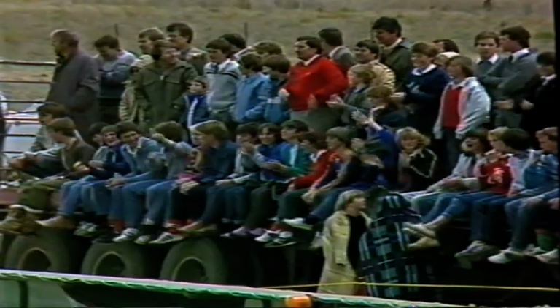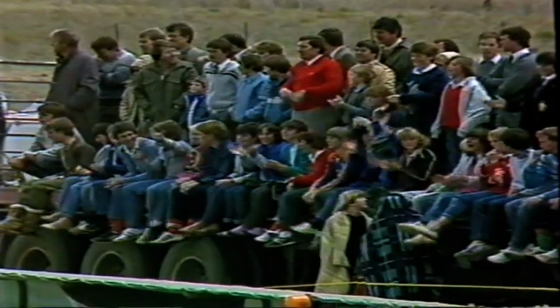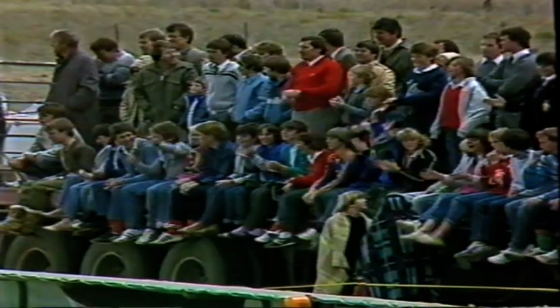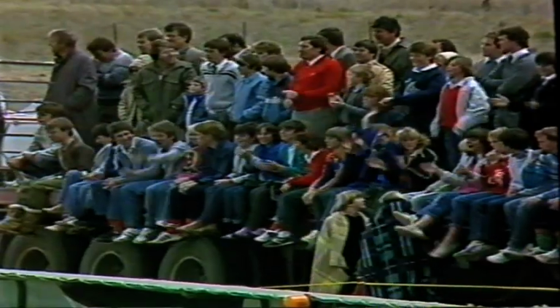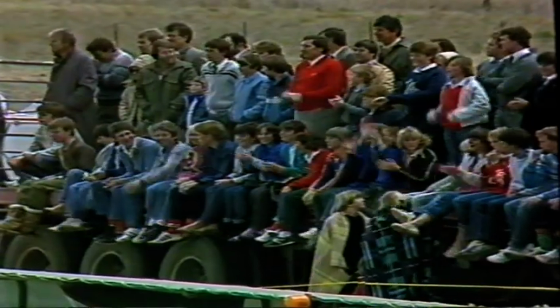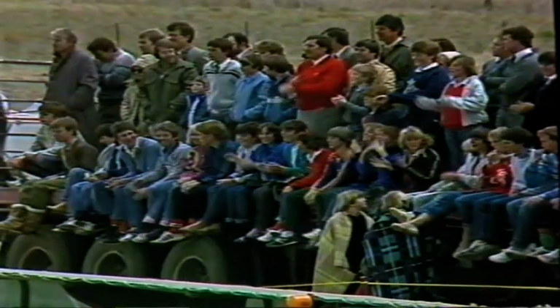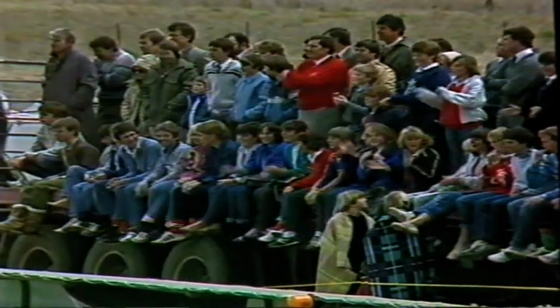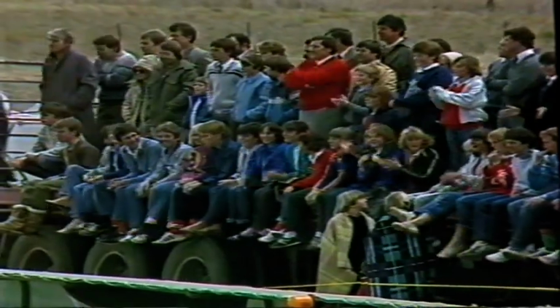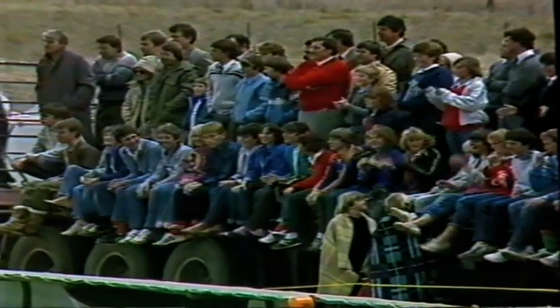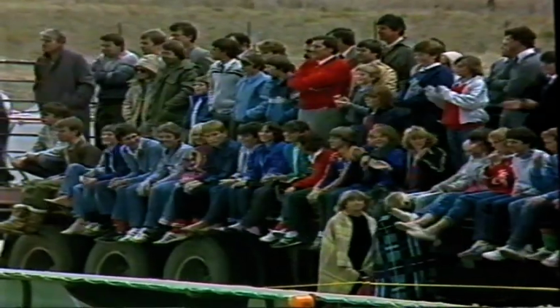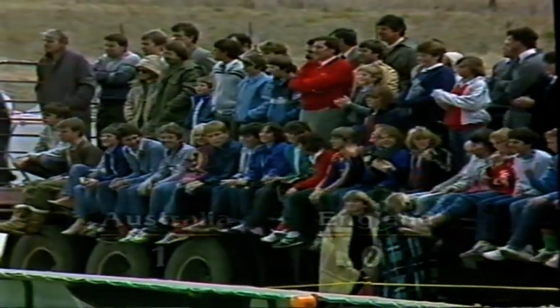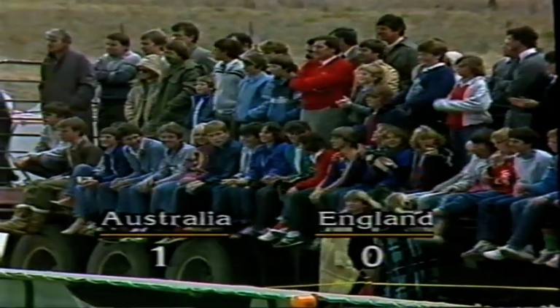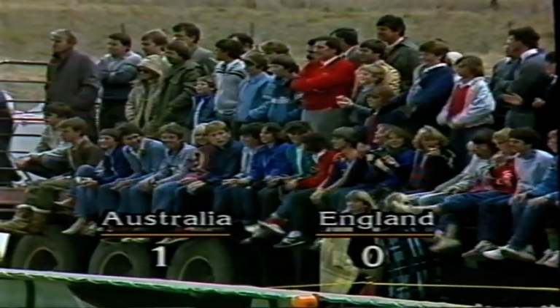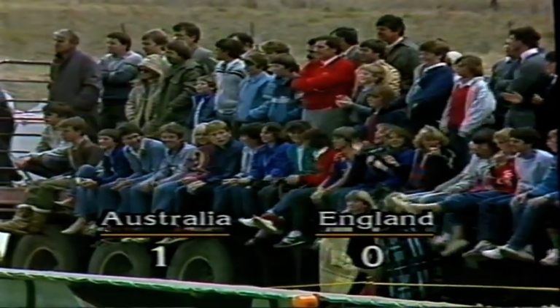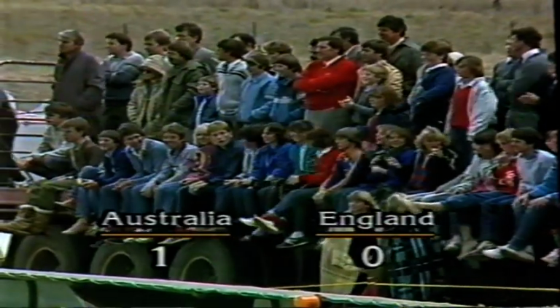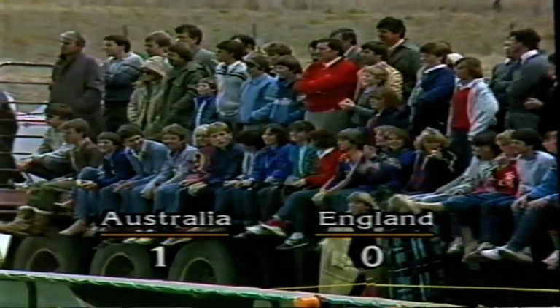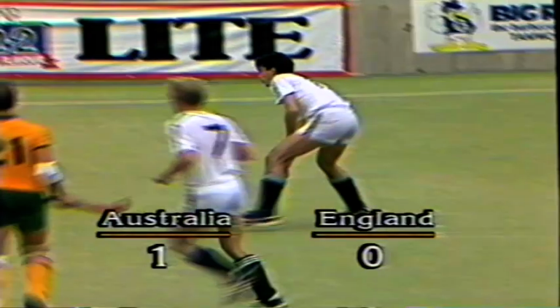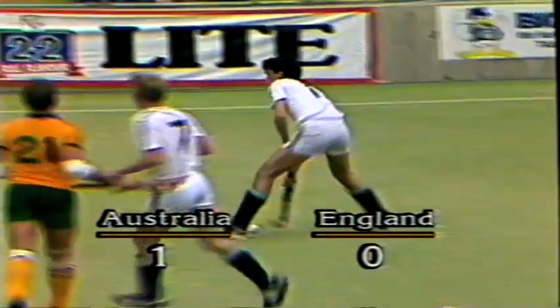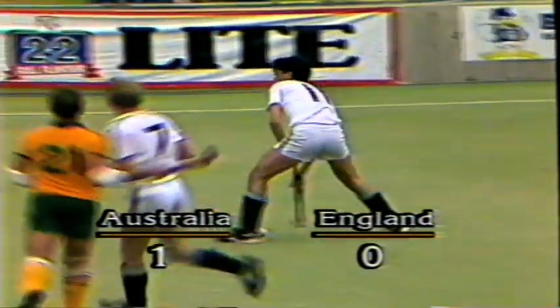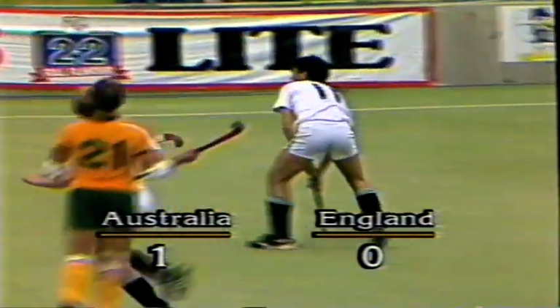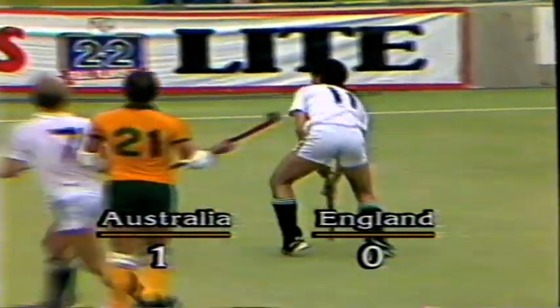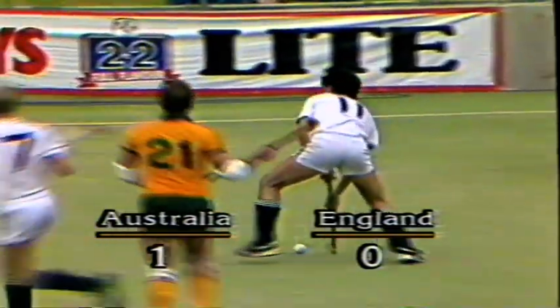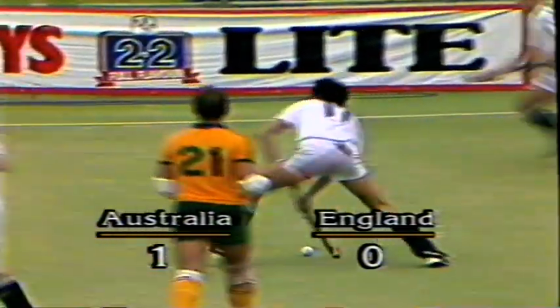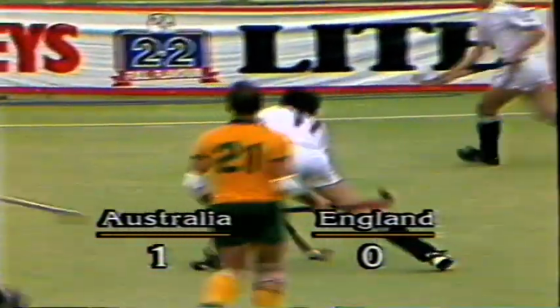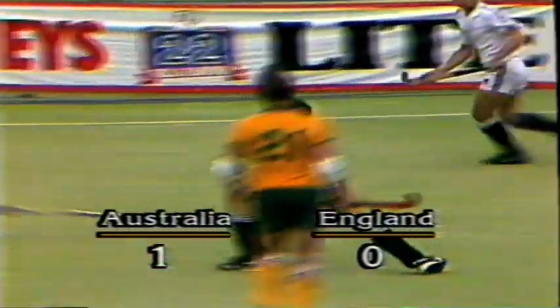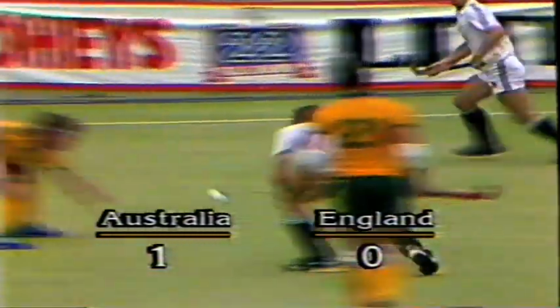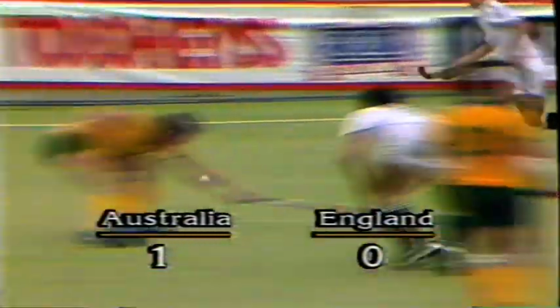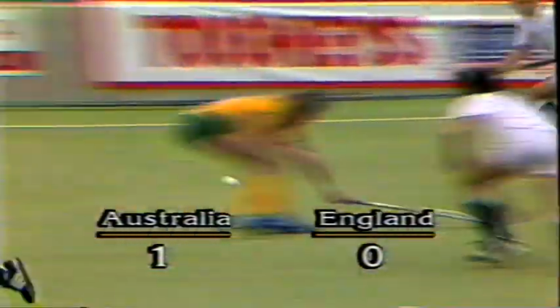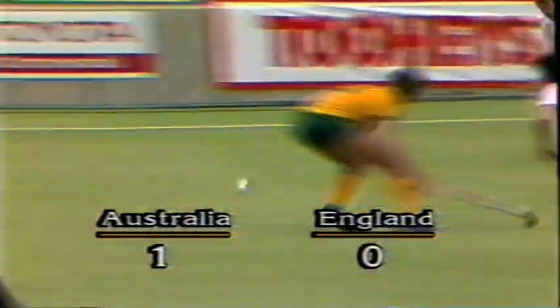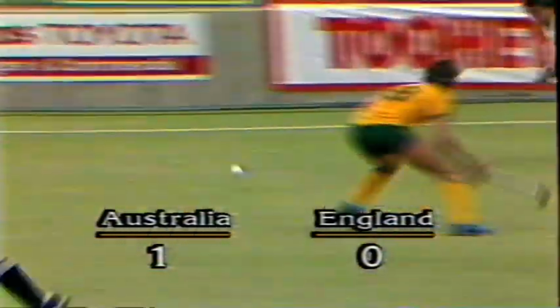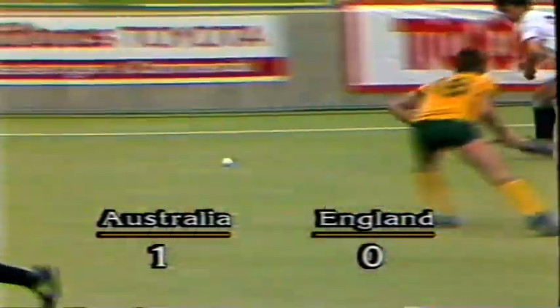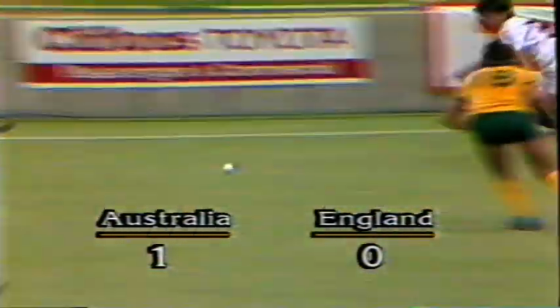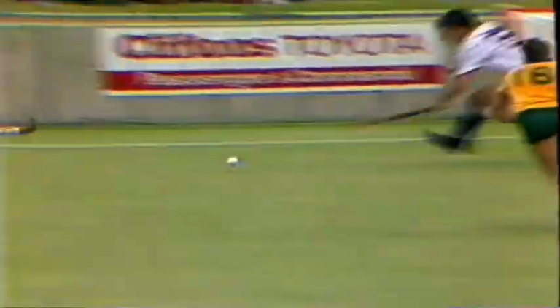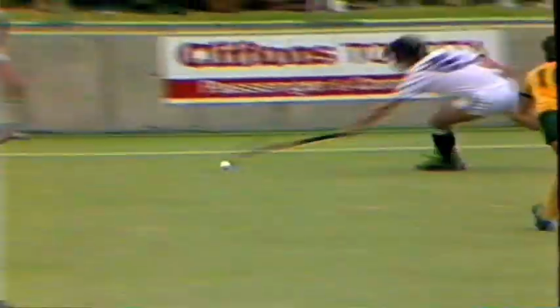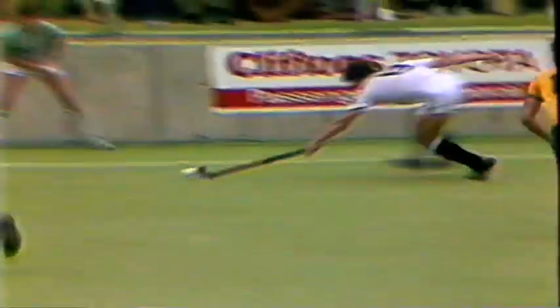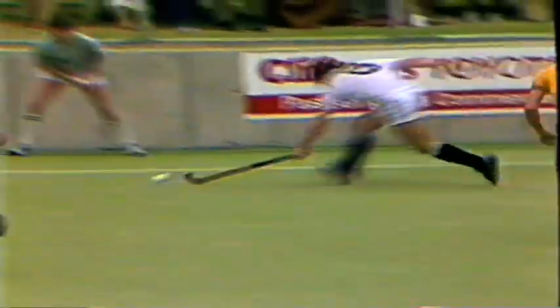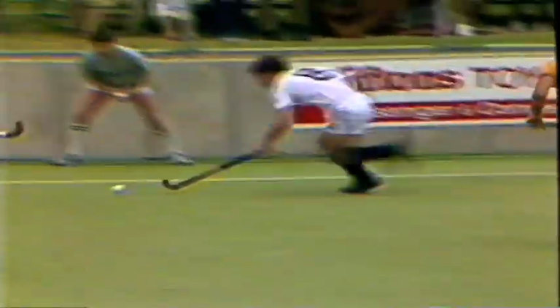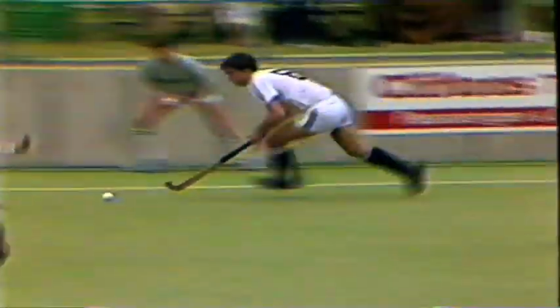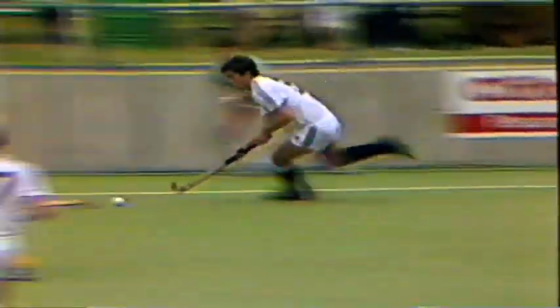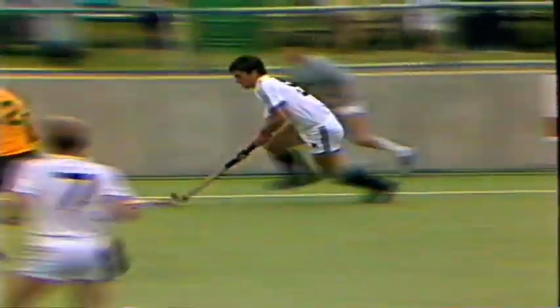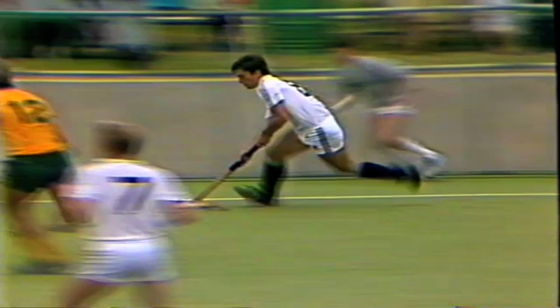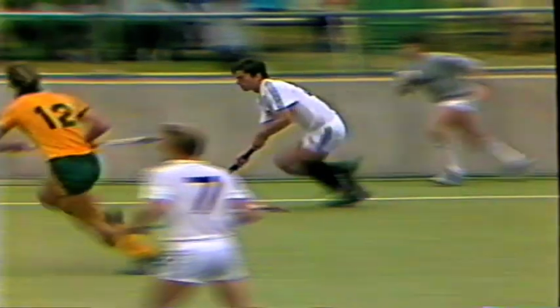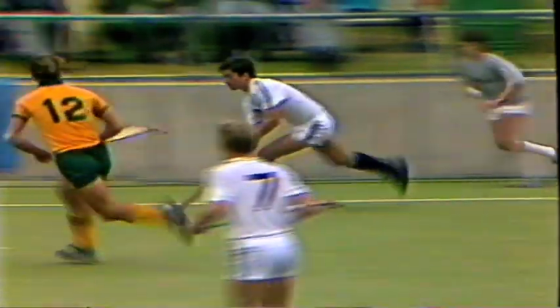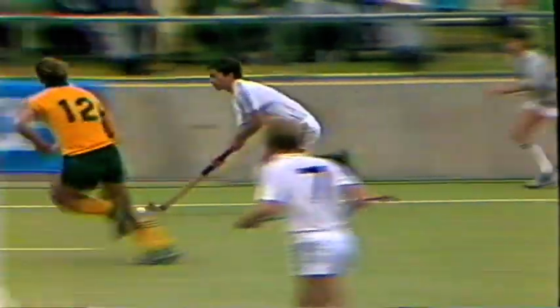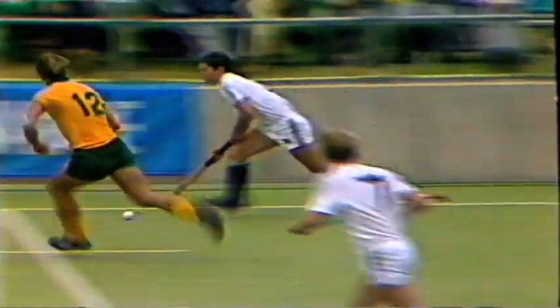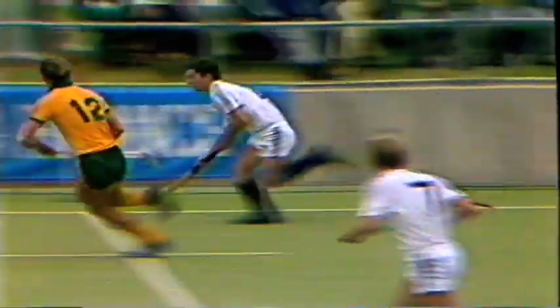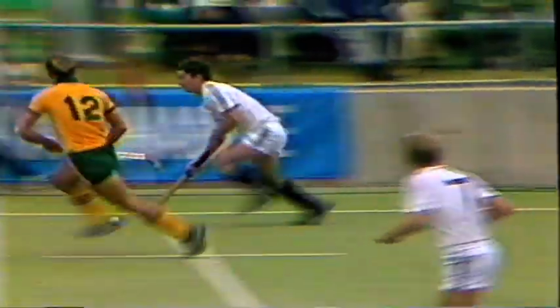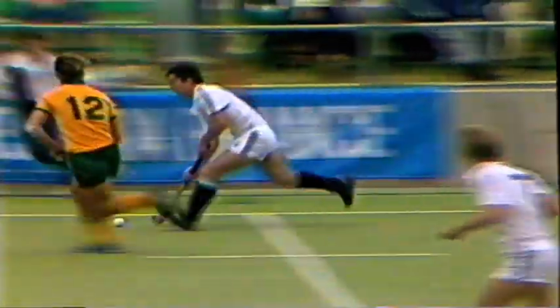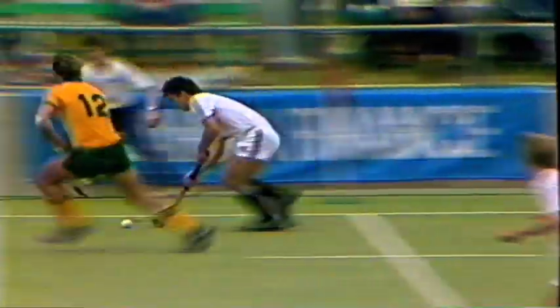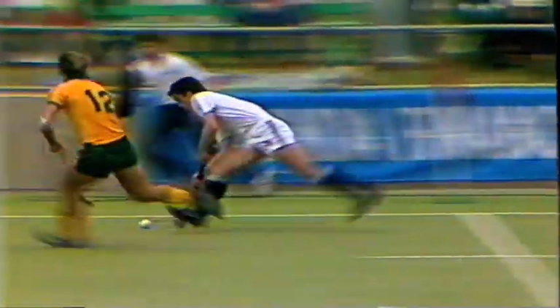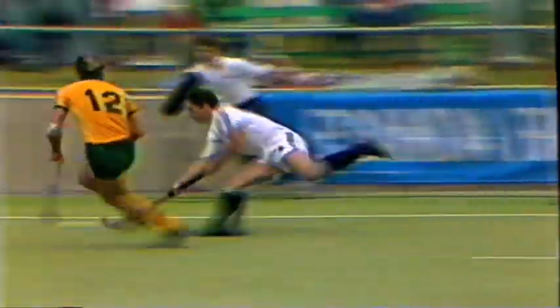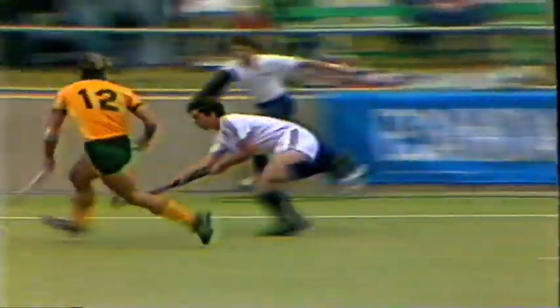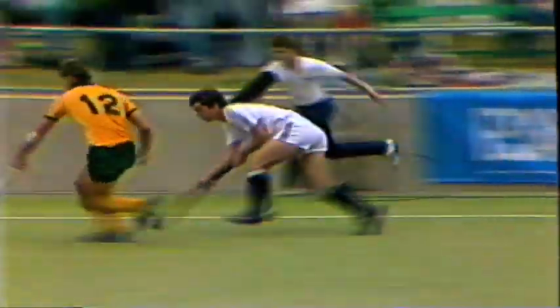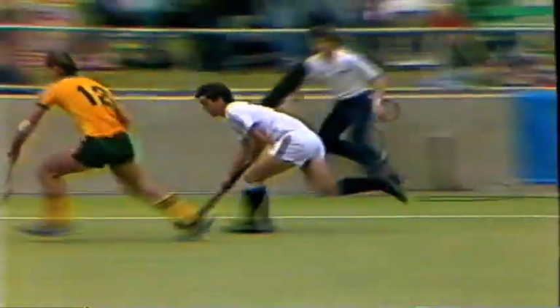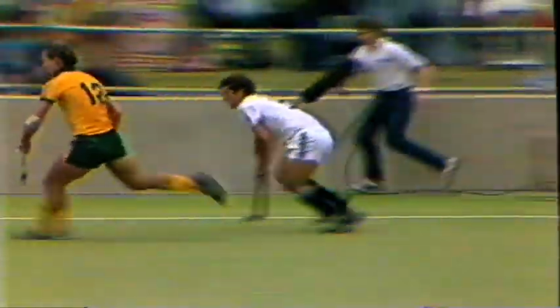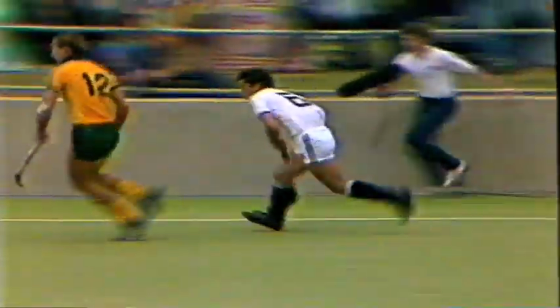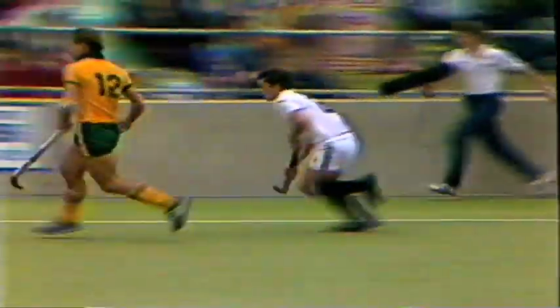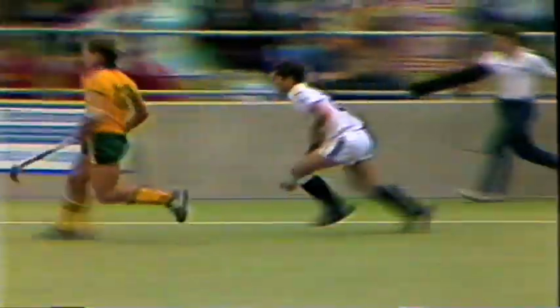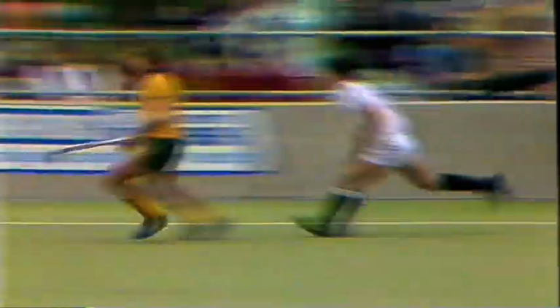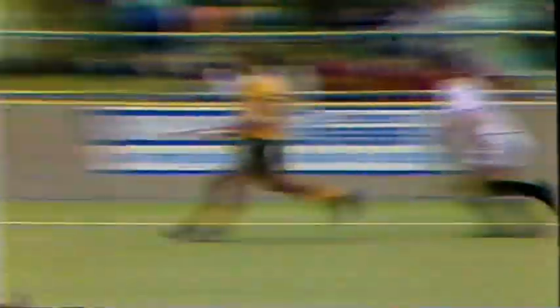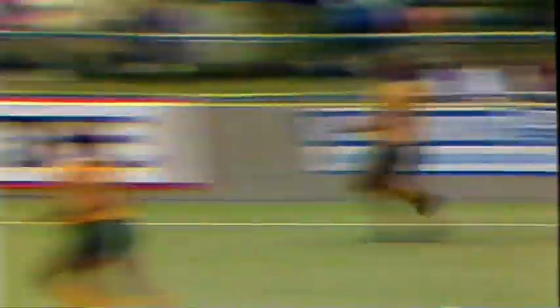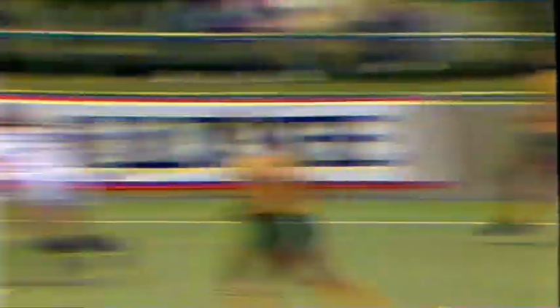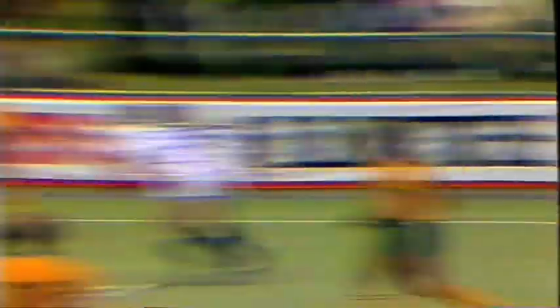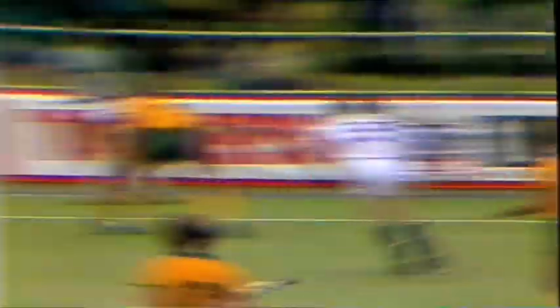So it's Australia one, England nil. And now it's England — do or die. It's down the right-hand side.